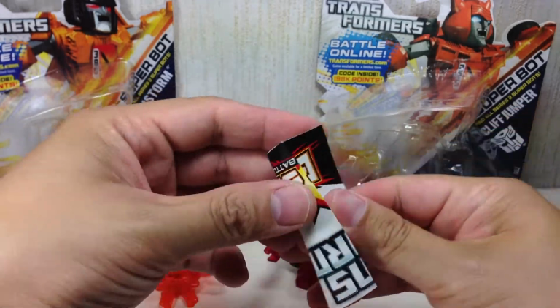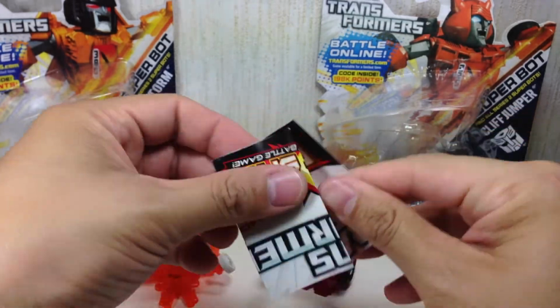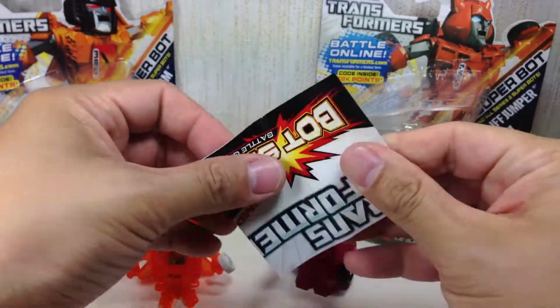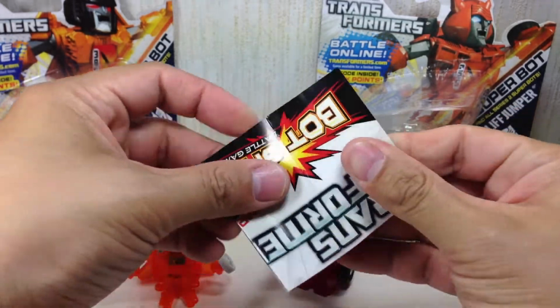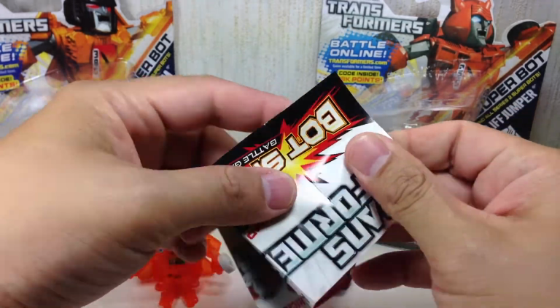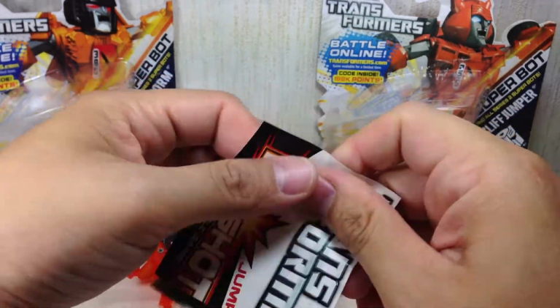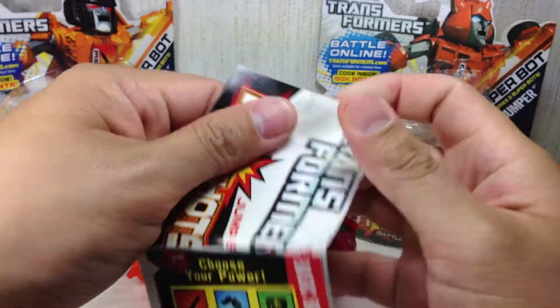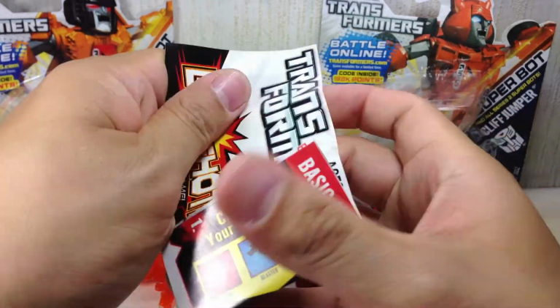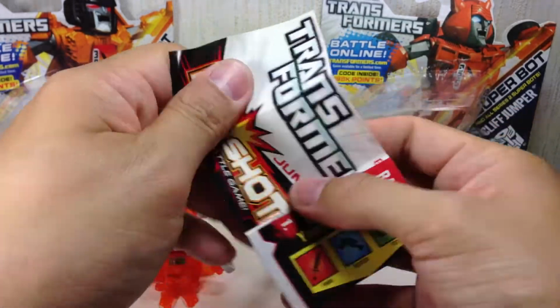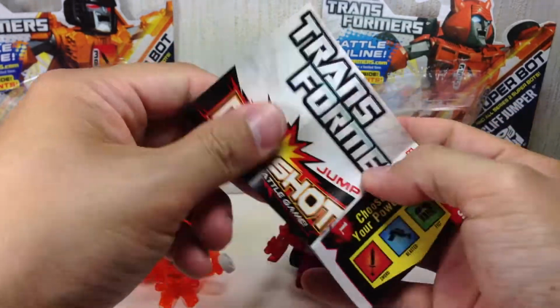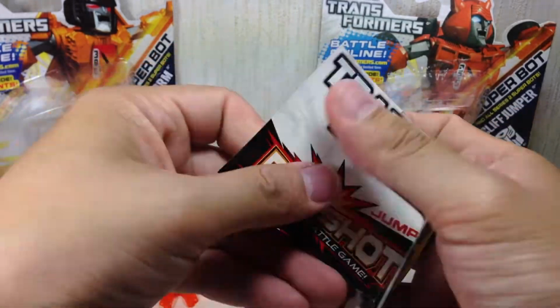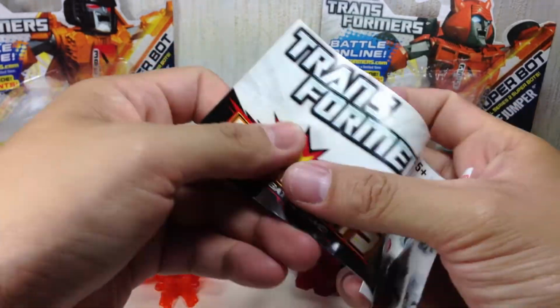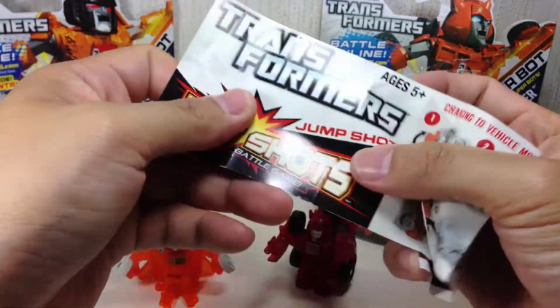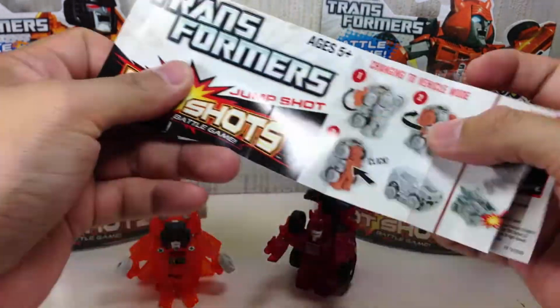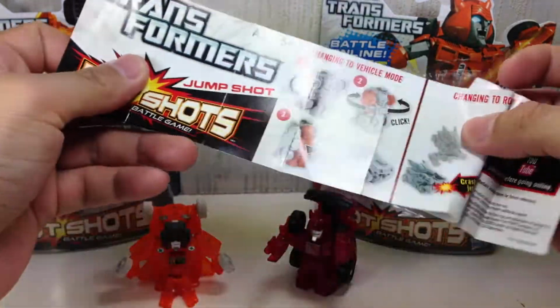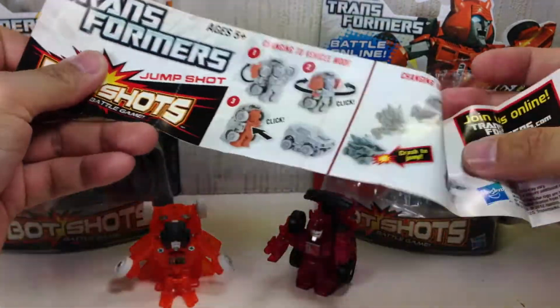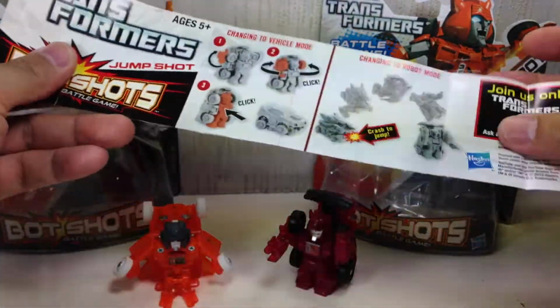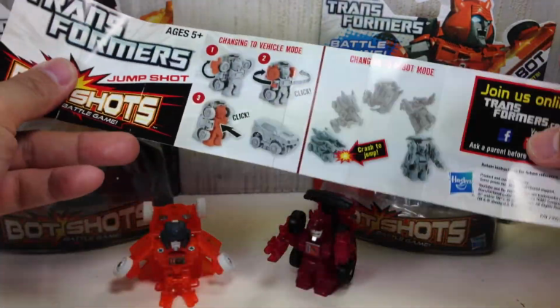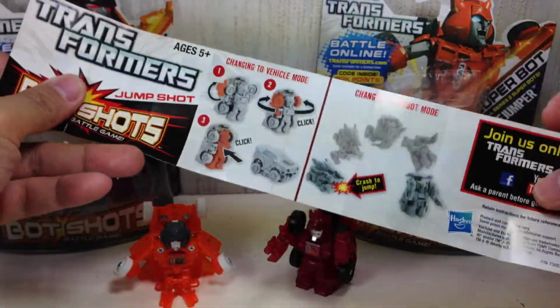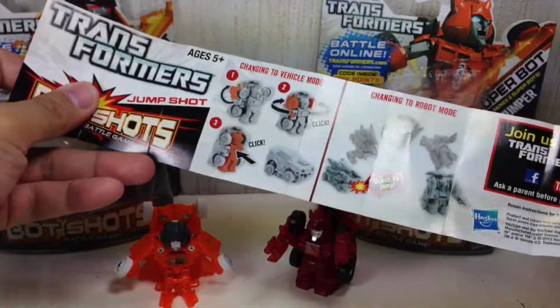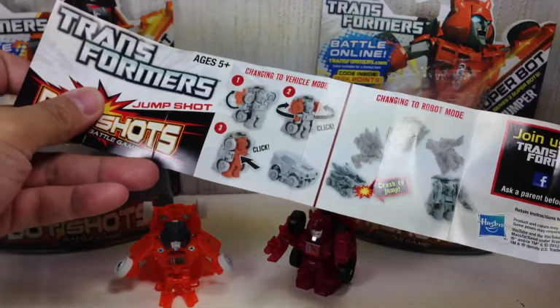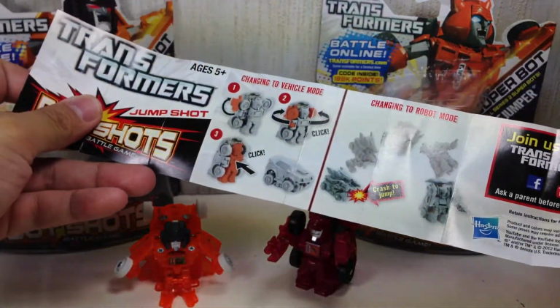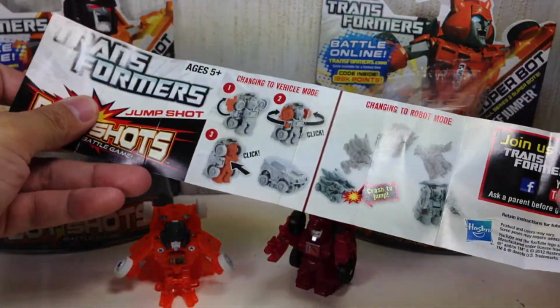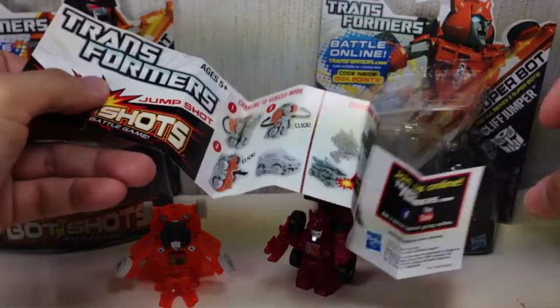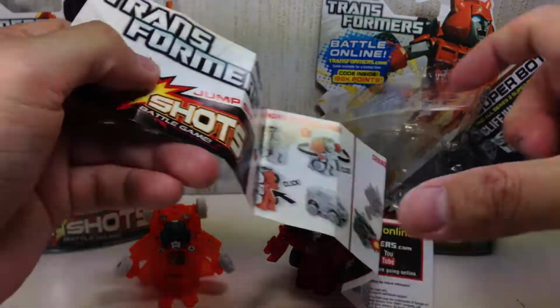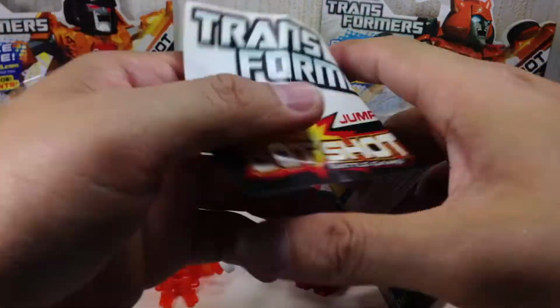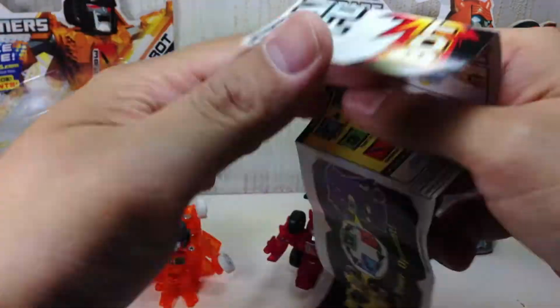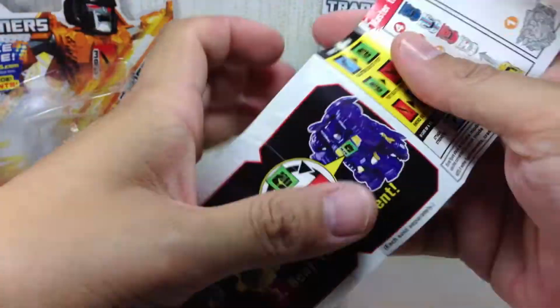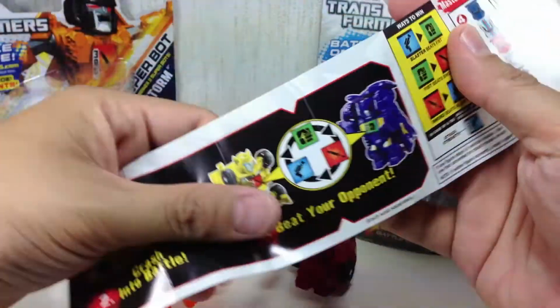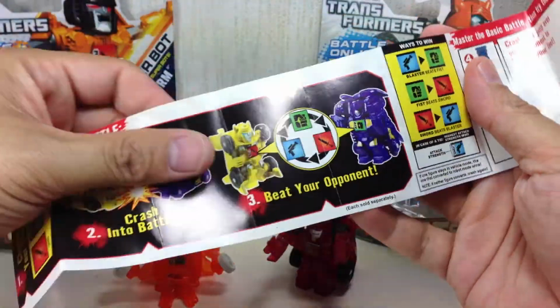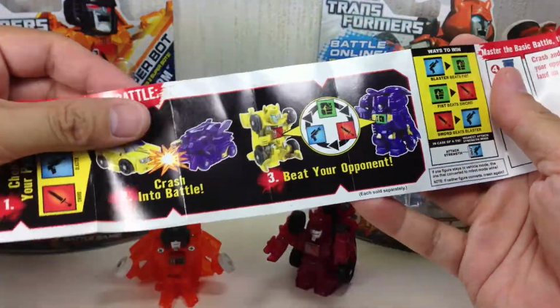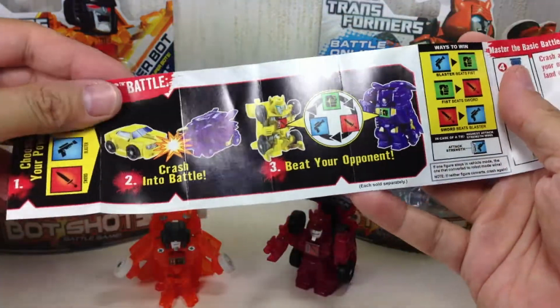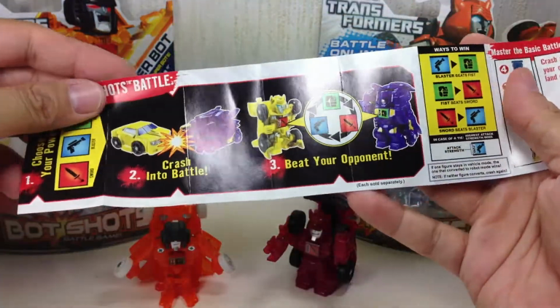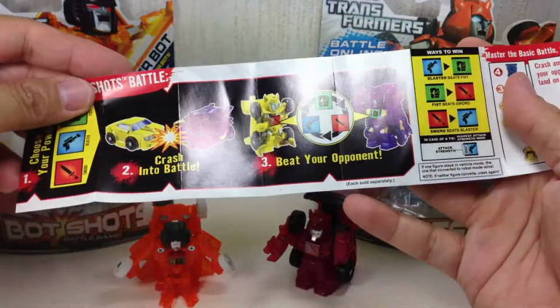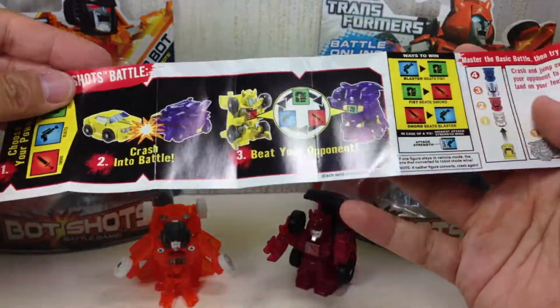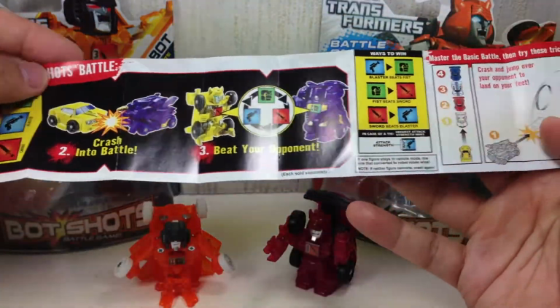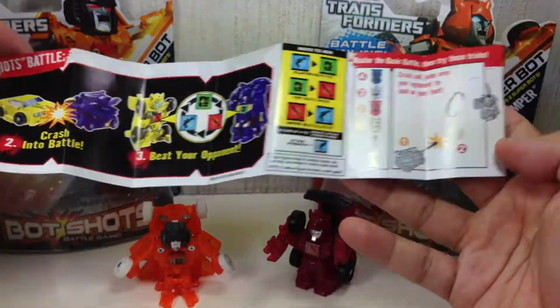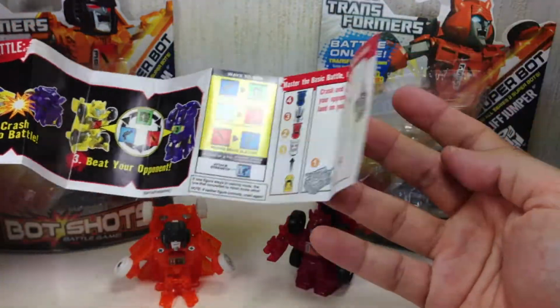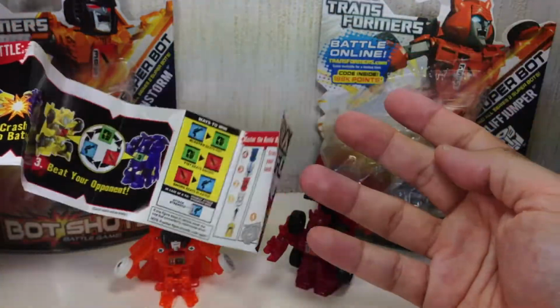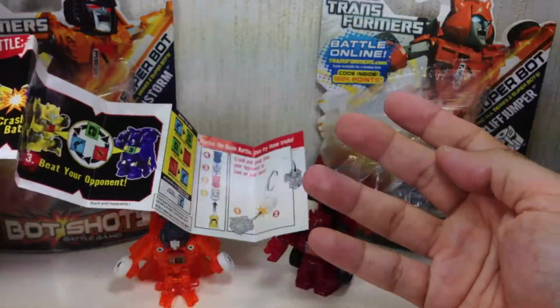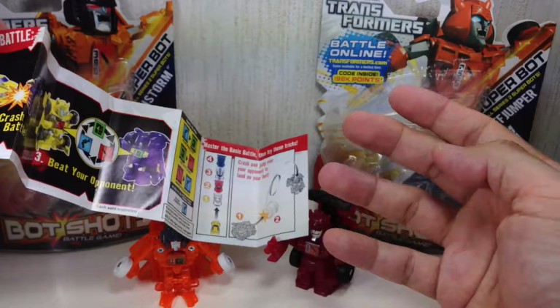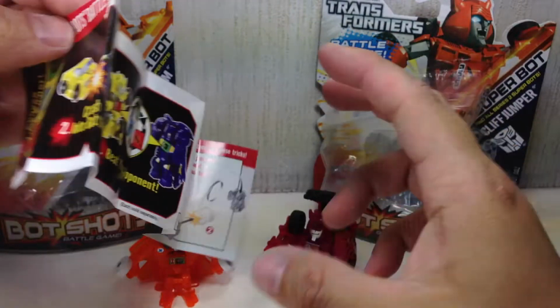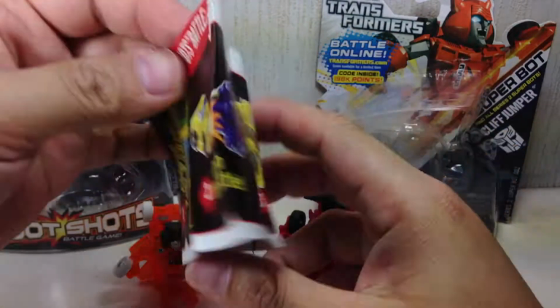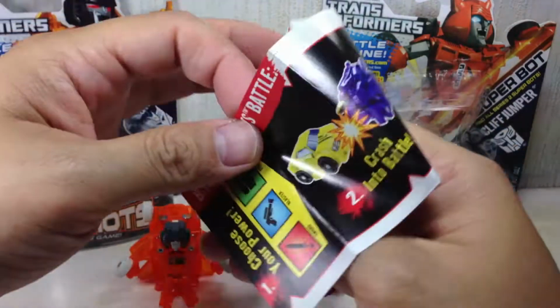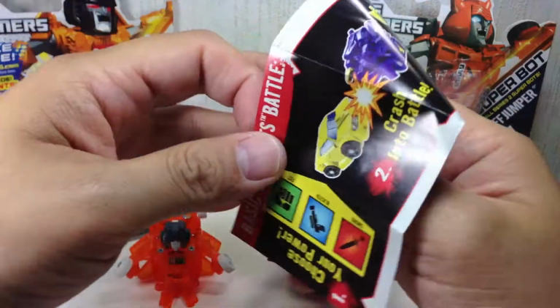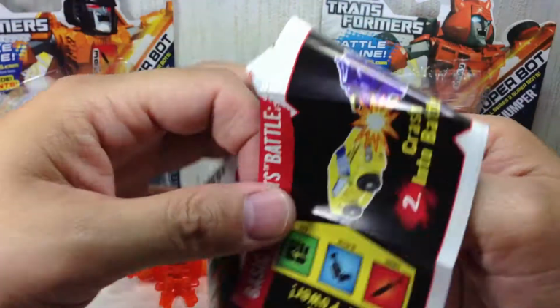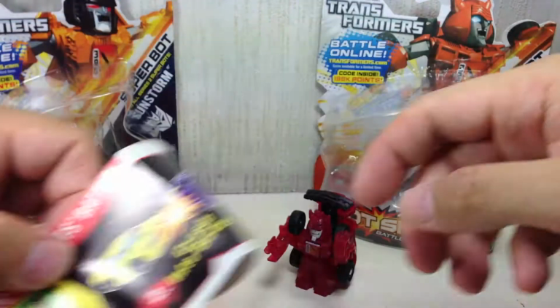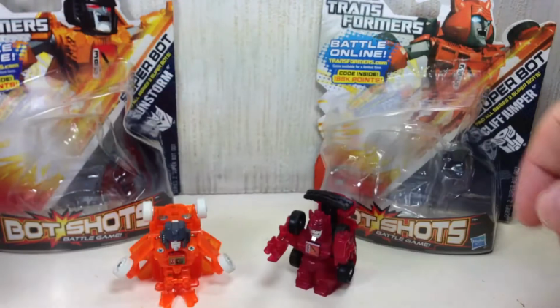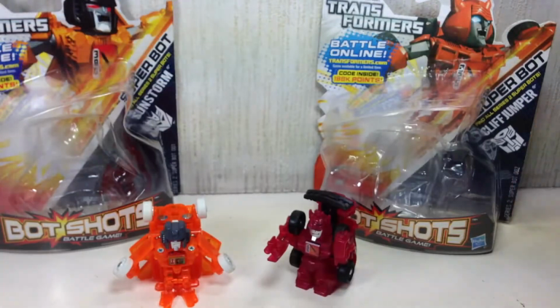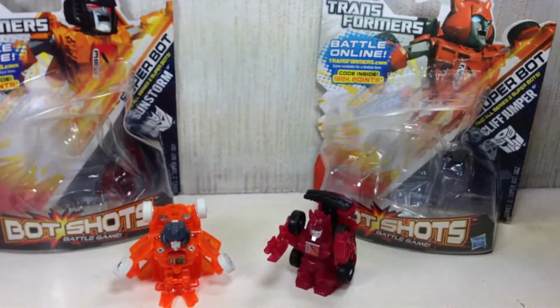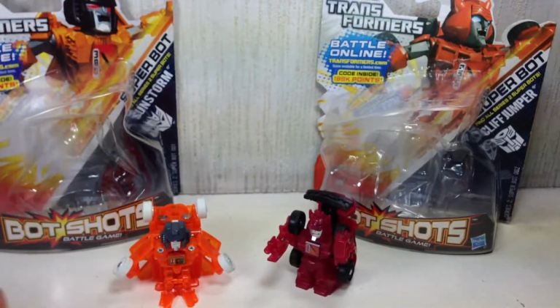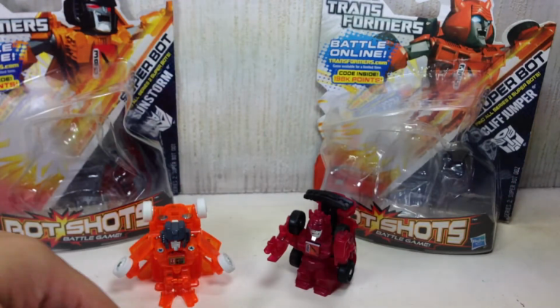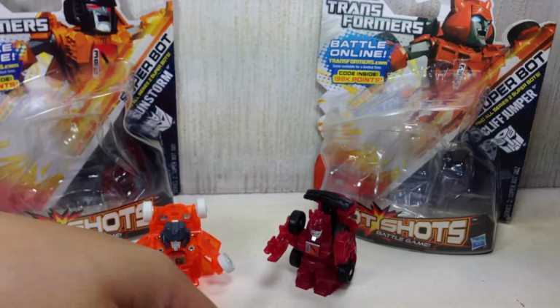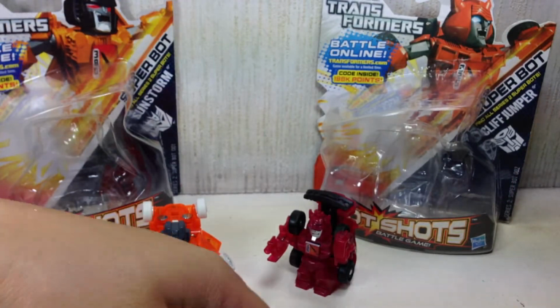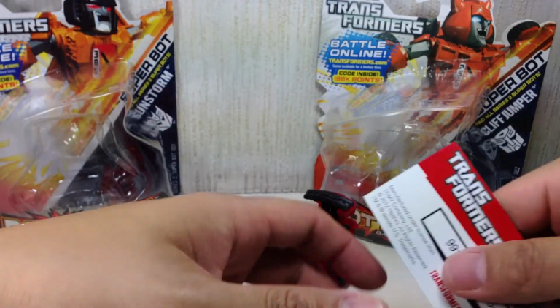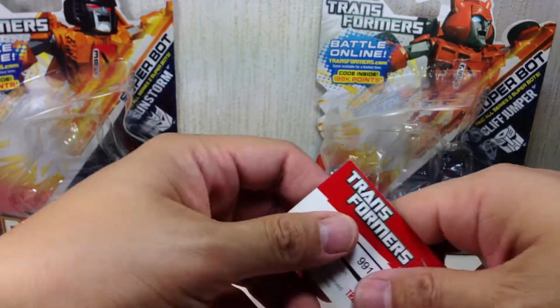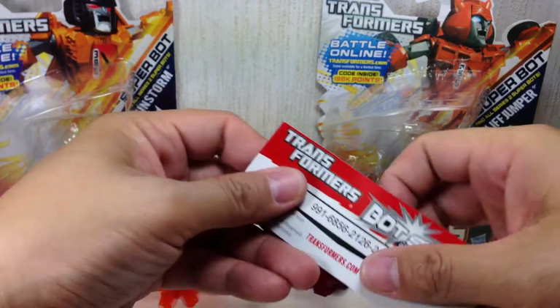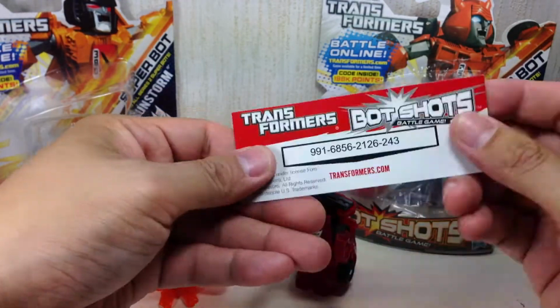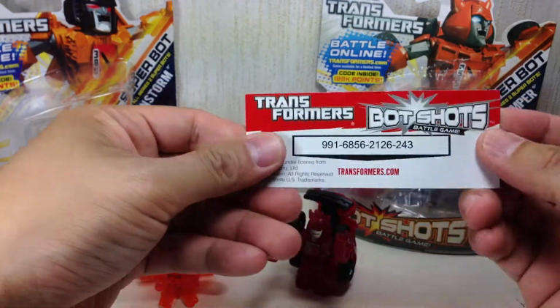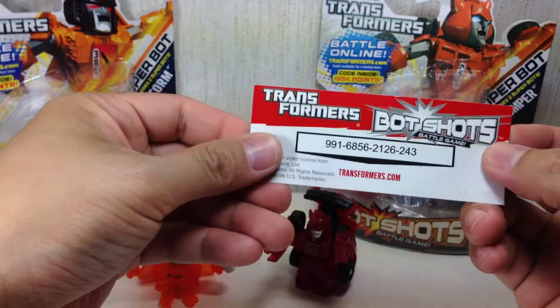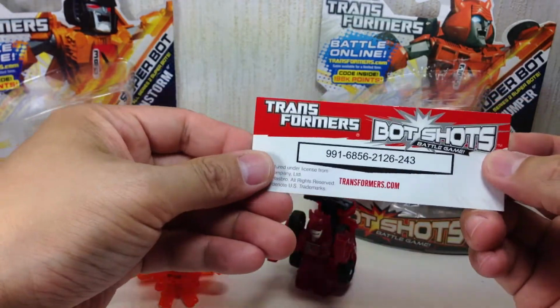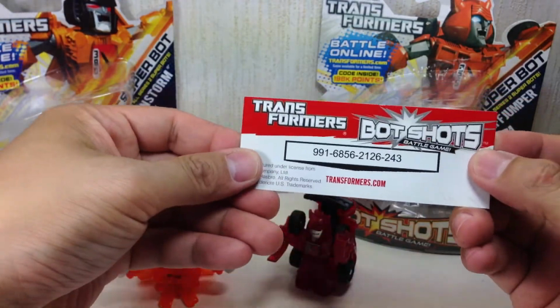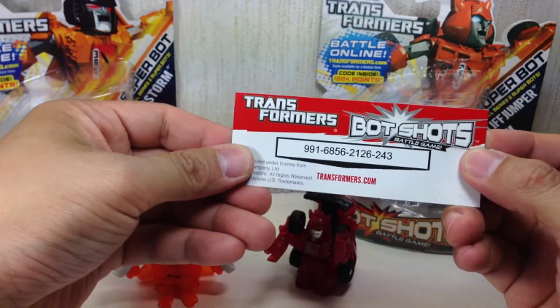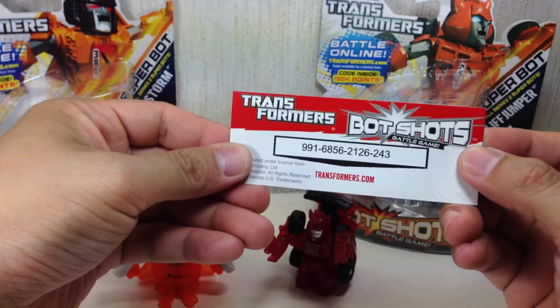And Cliffjumper comes with this - it's a new one - and this code.